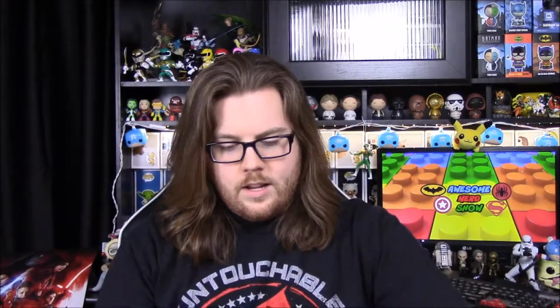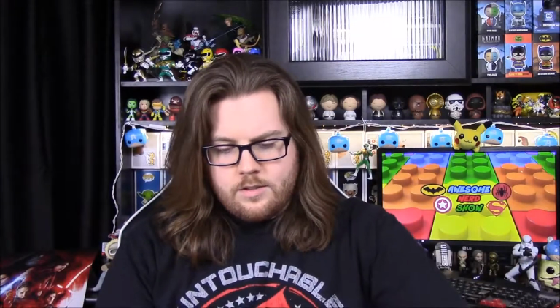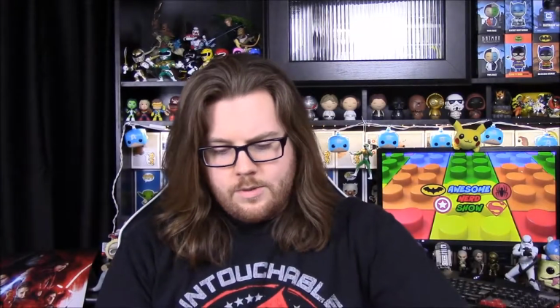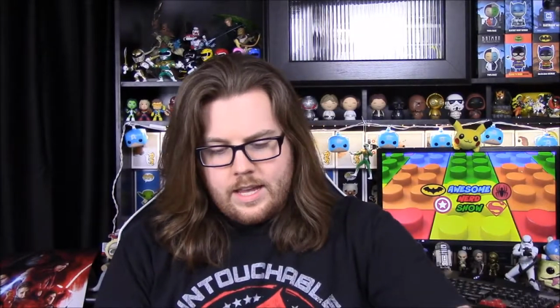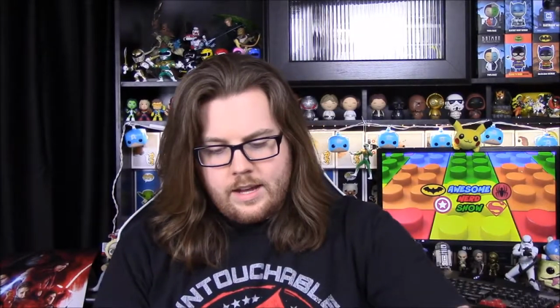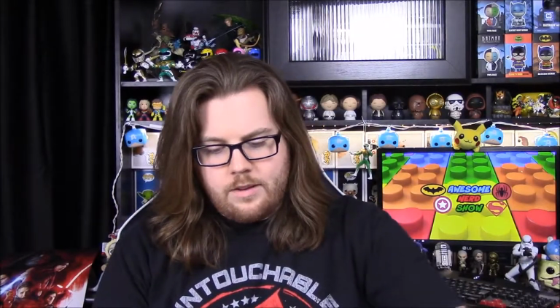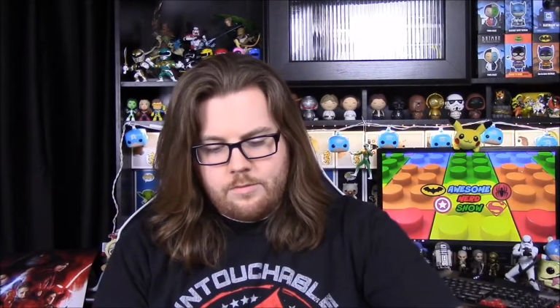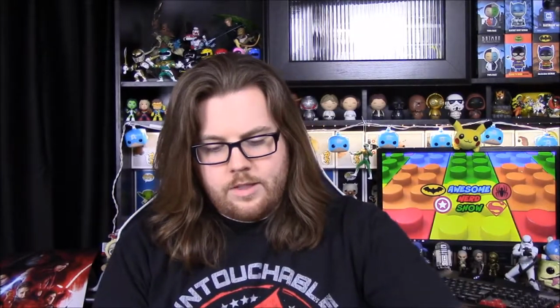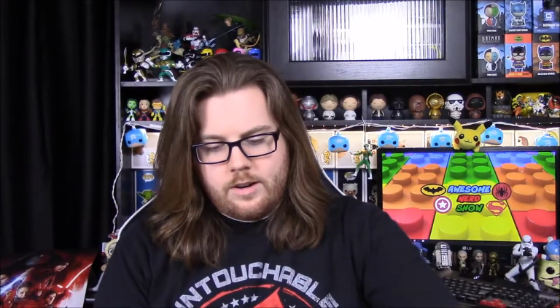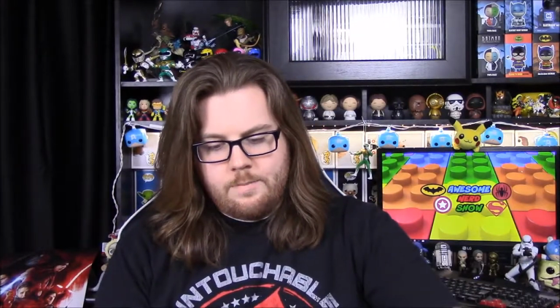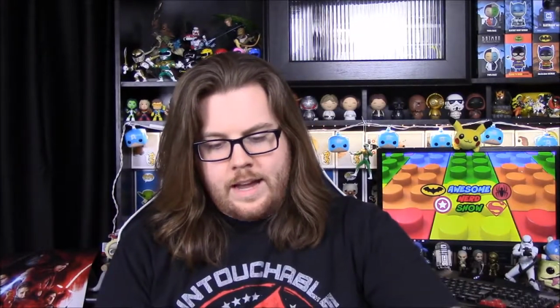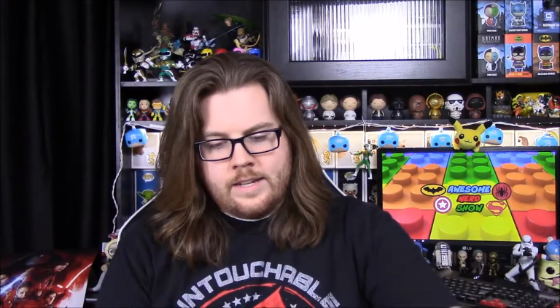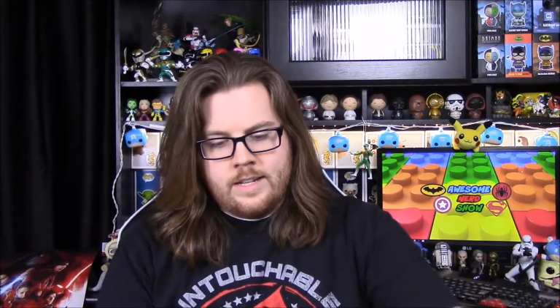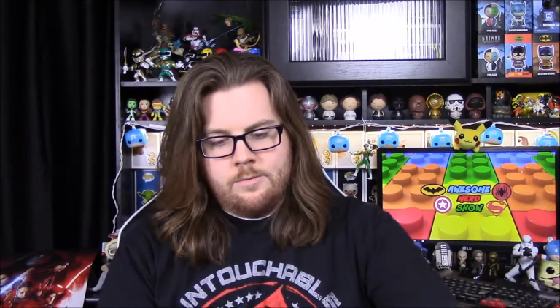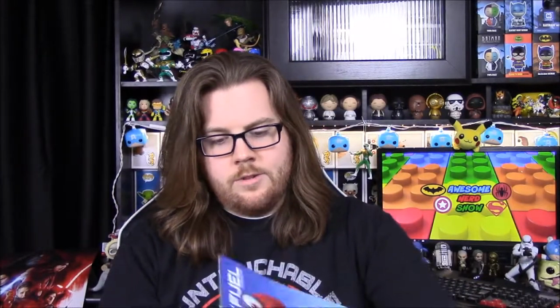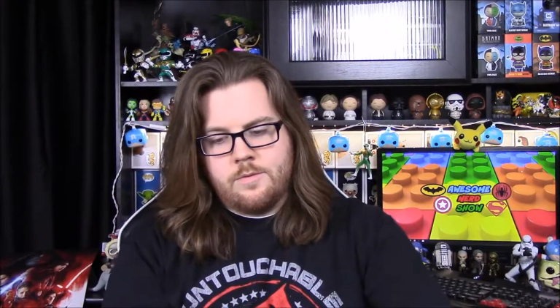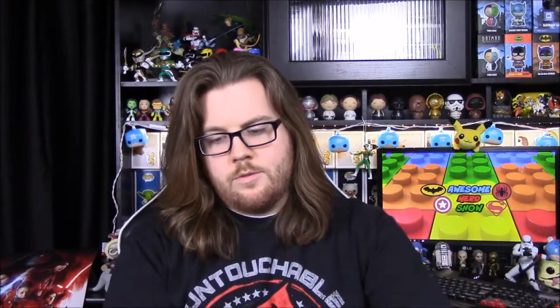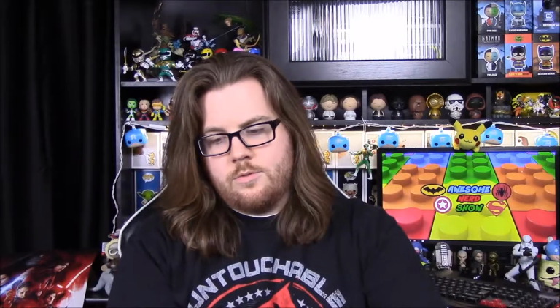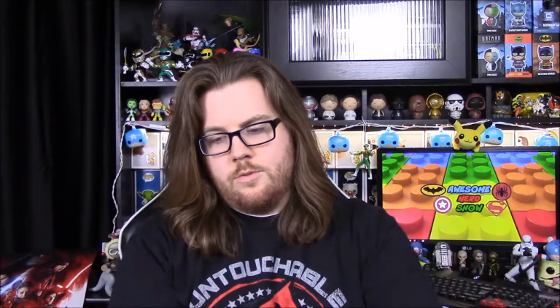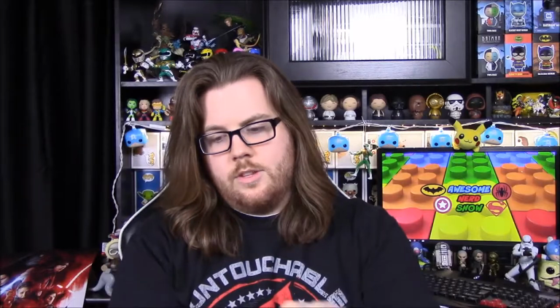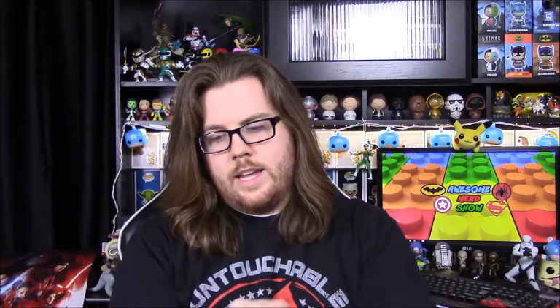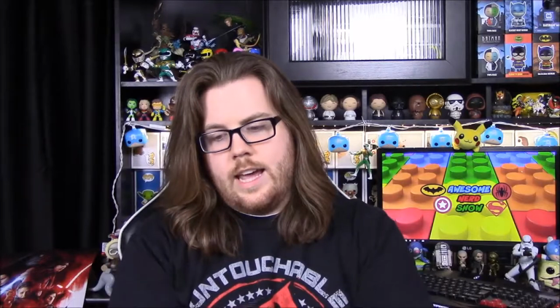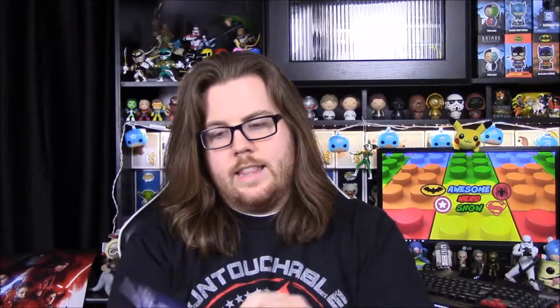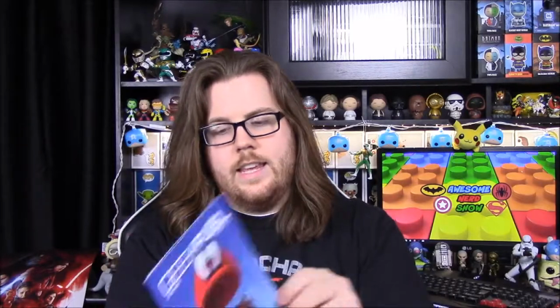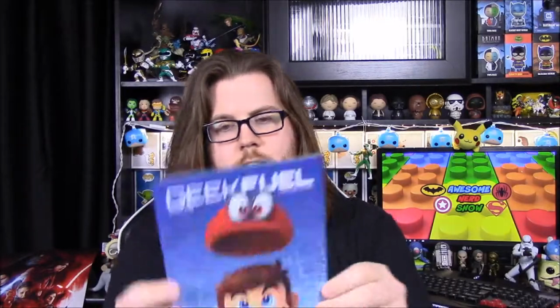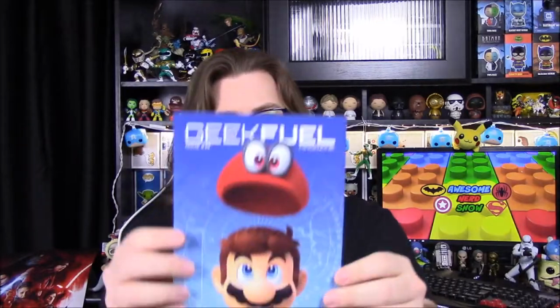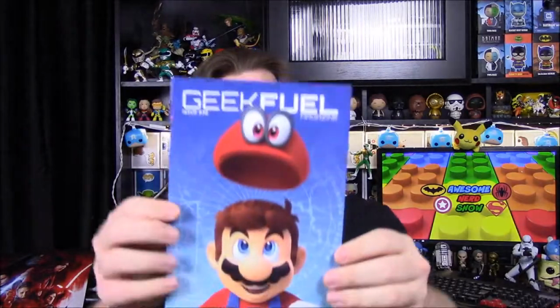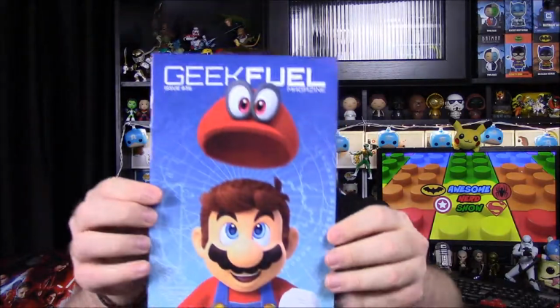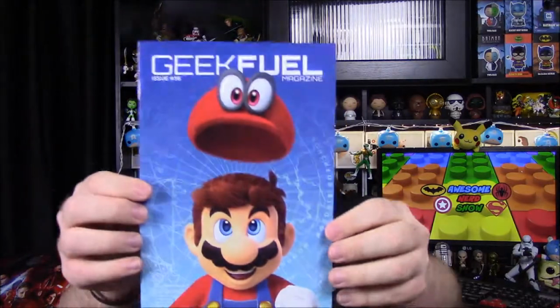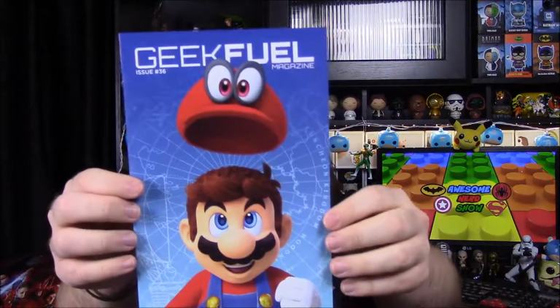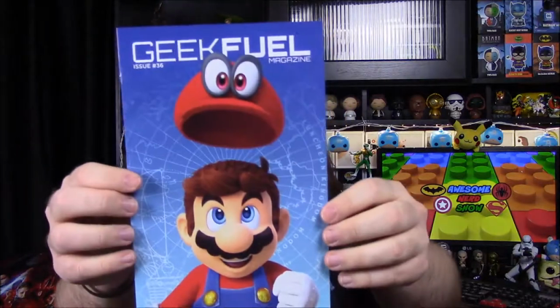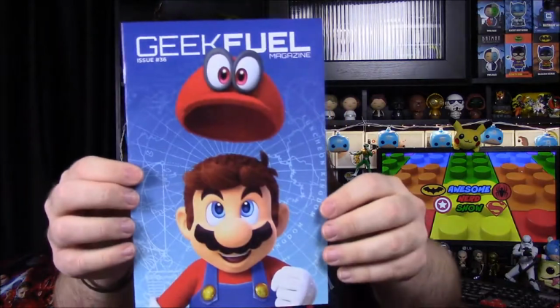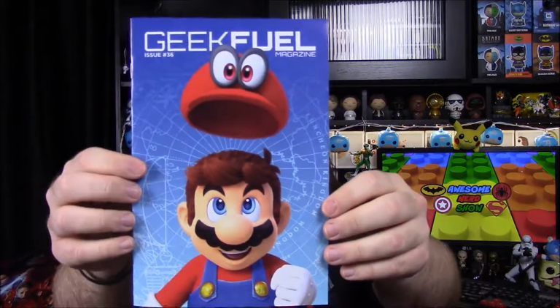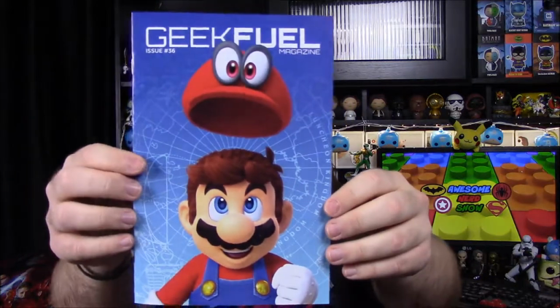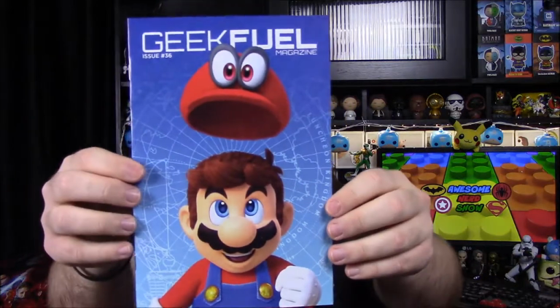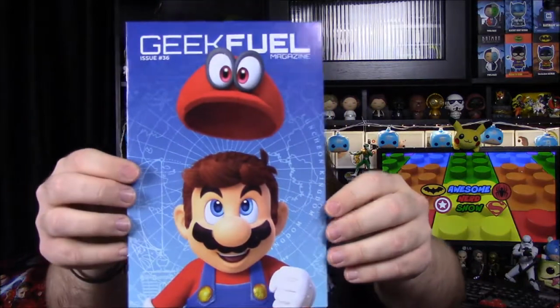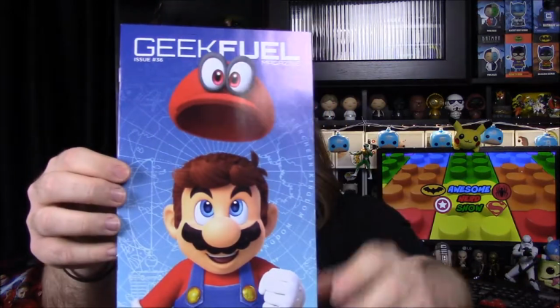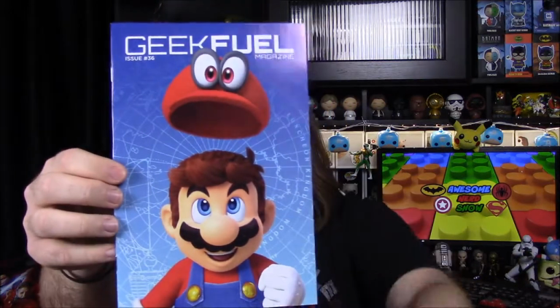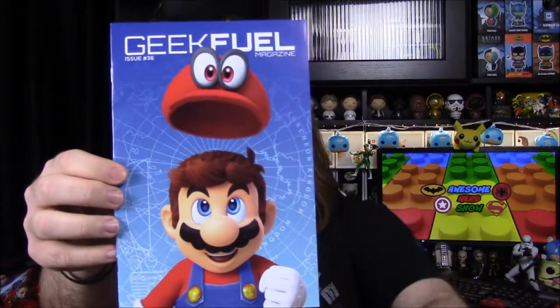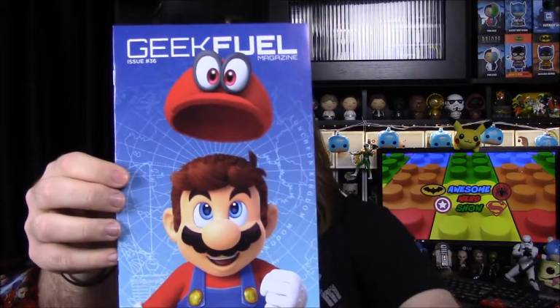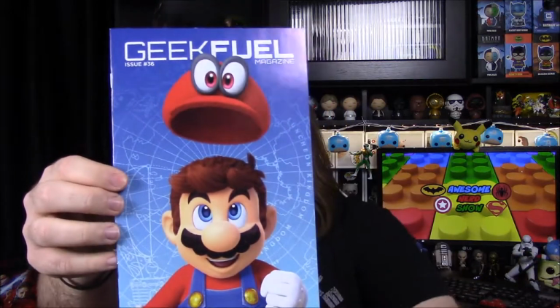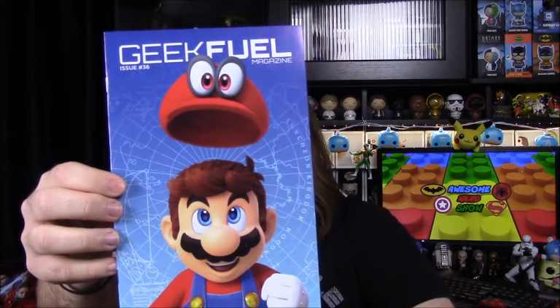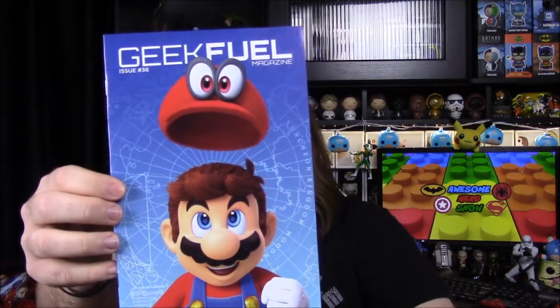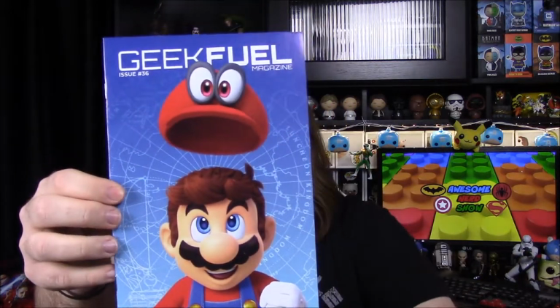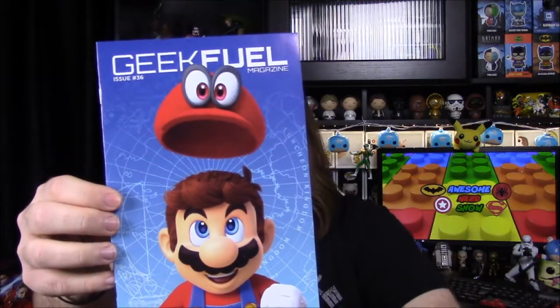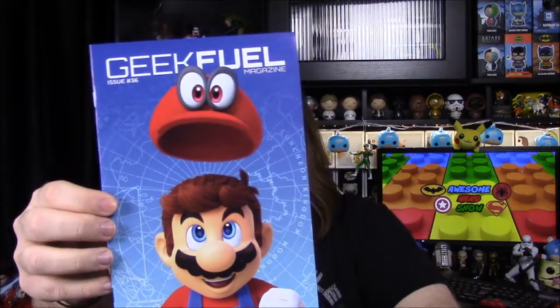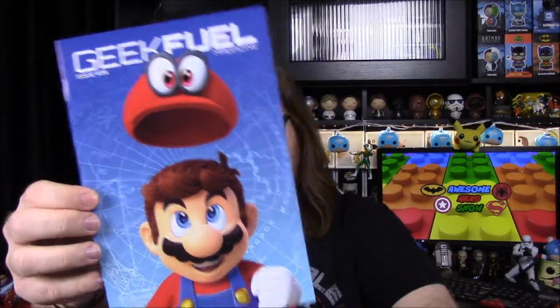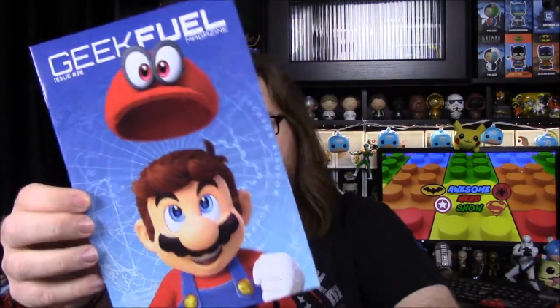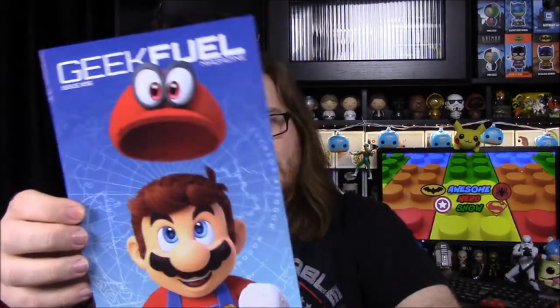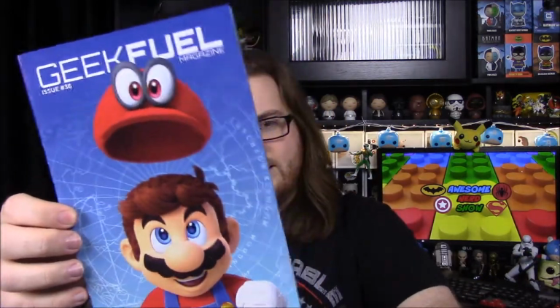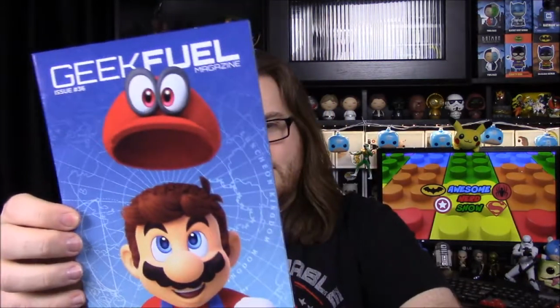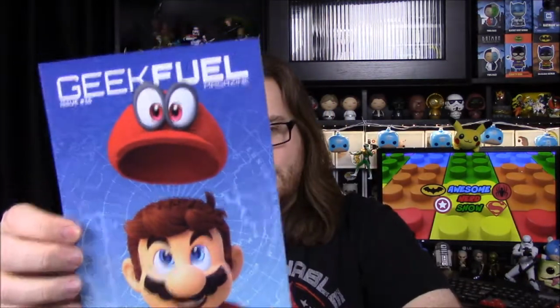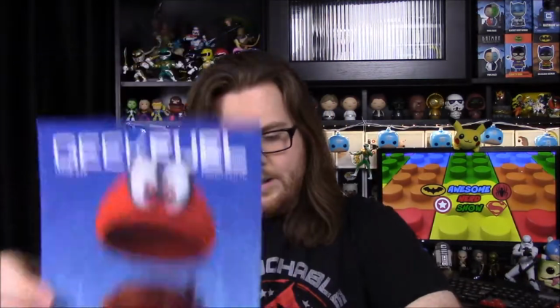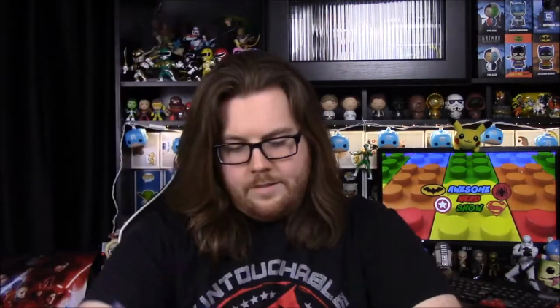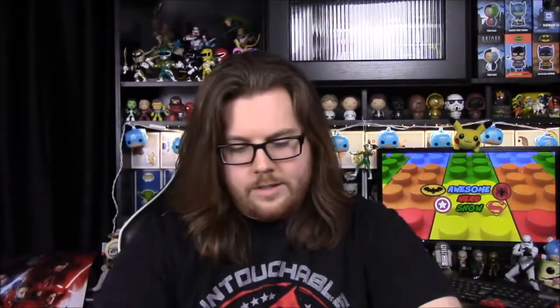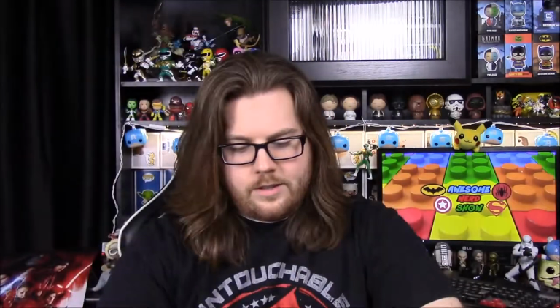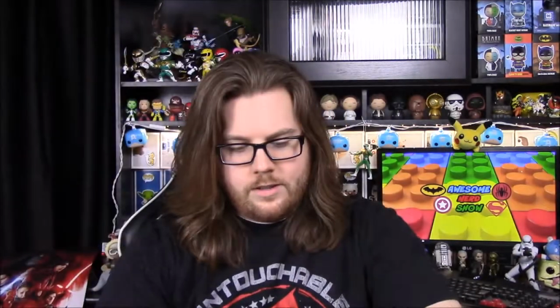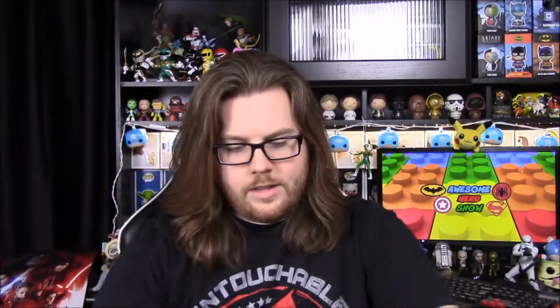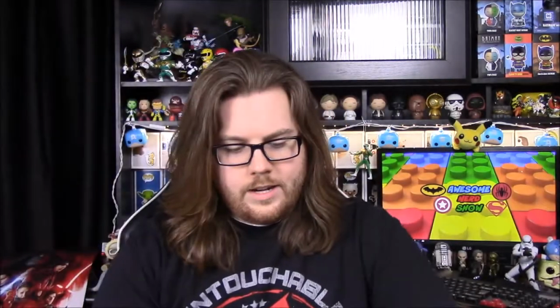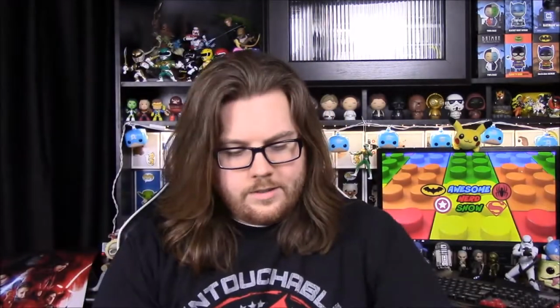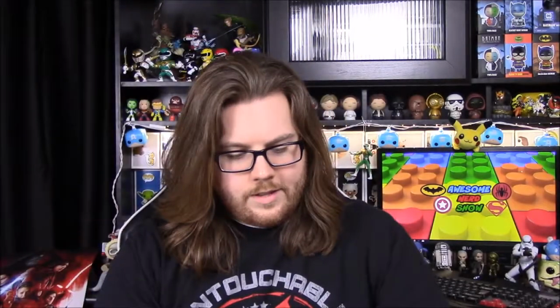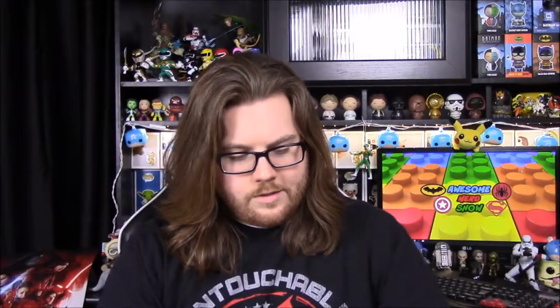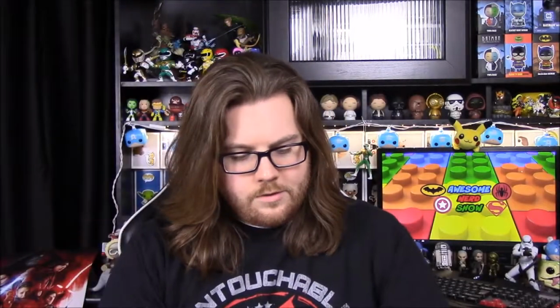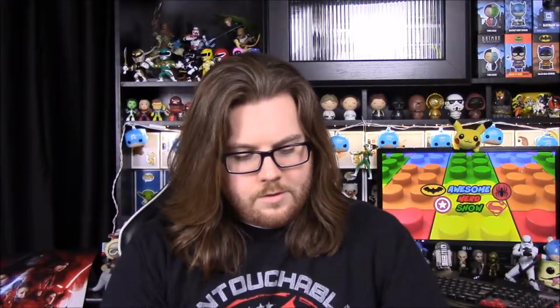So we kick off with our magazine, which we'll look at at the end. It's got Mario from Super Mario Odyssey on it, so that's cool.